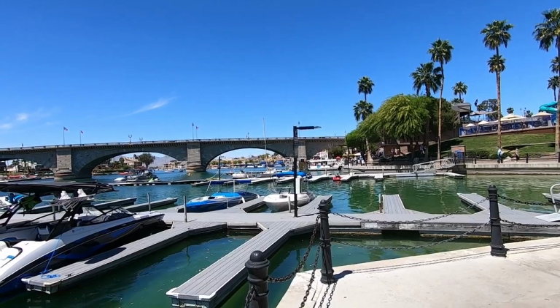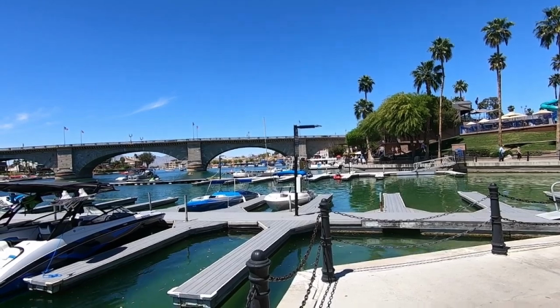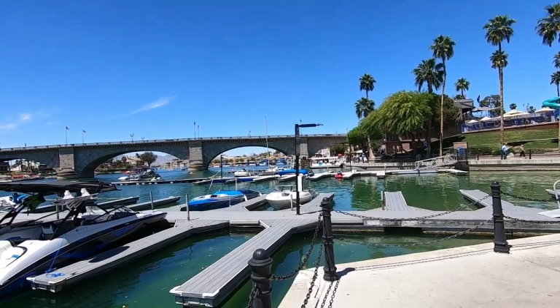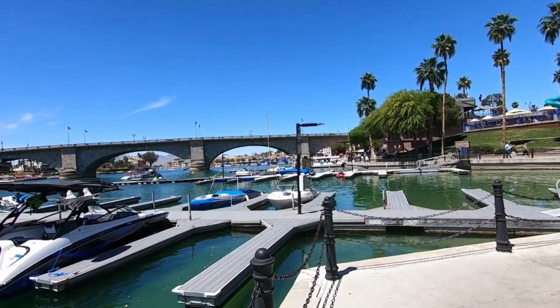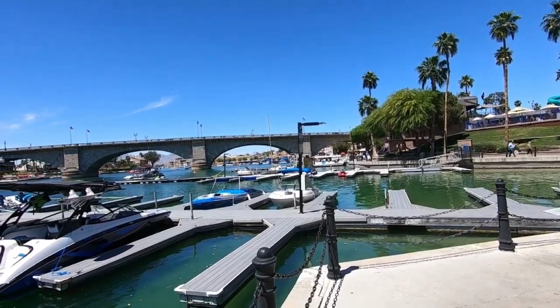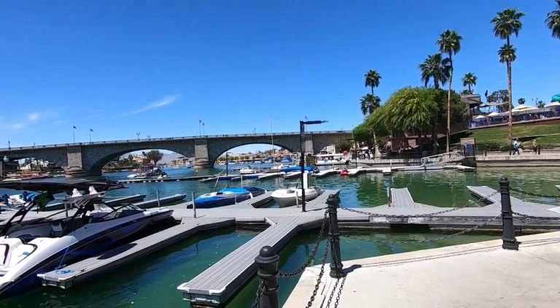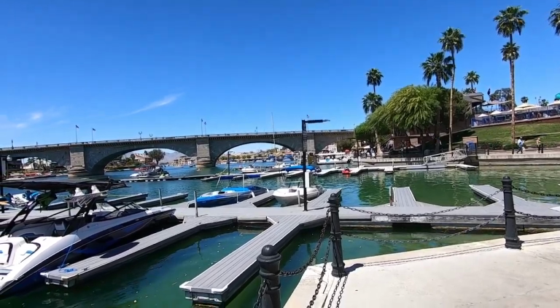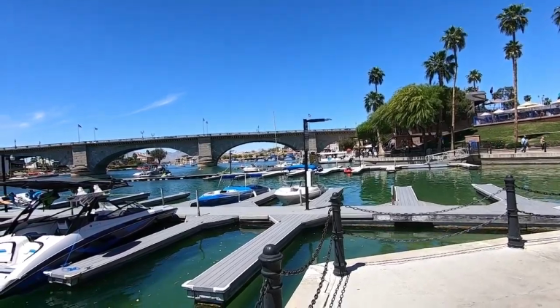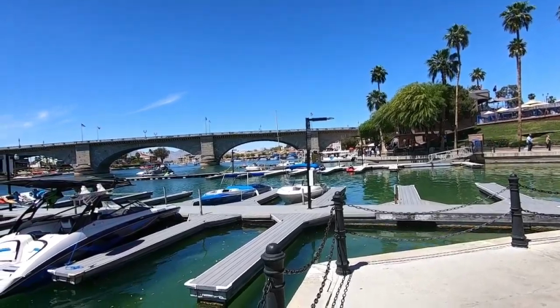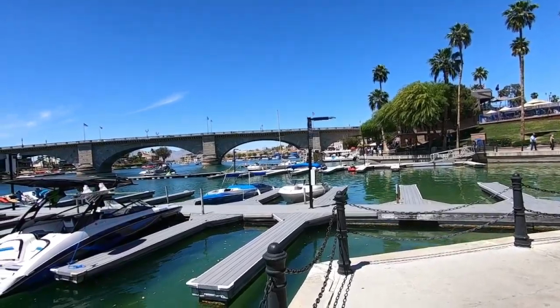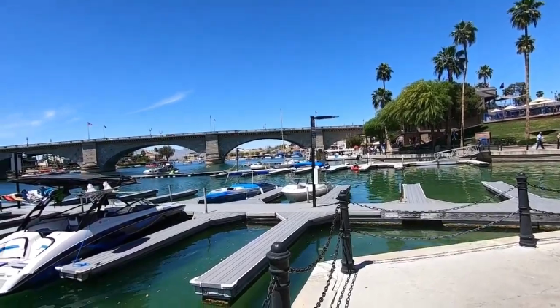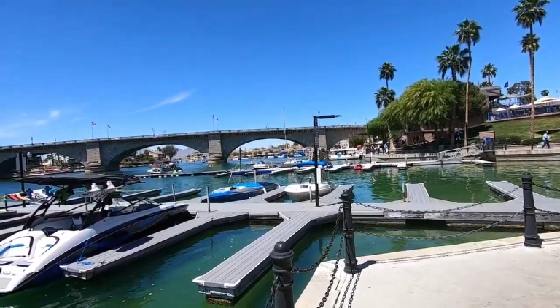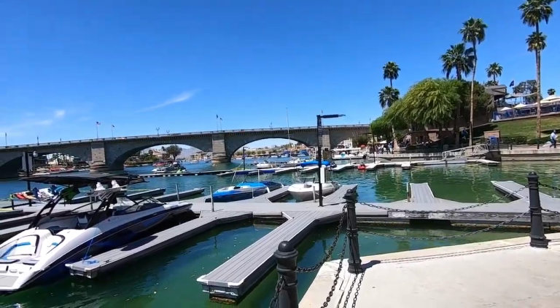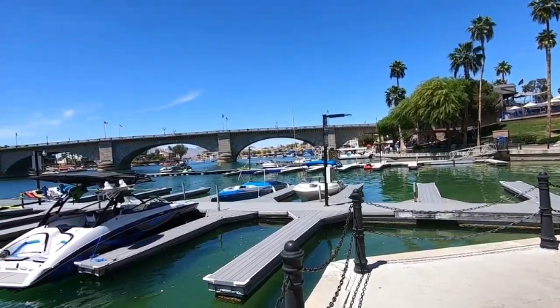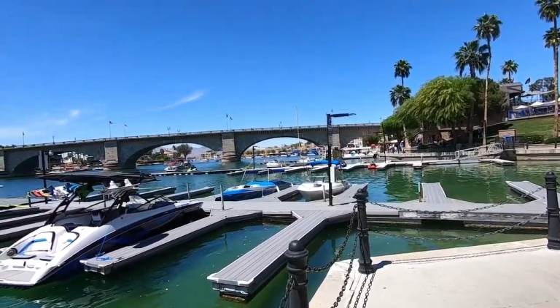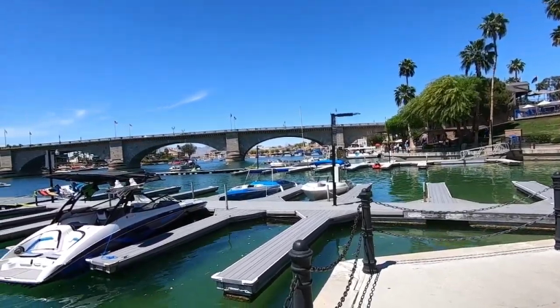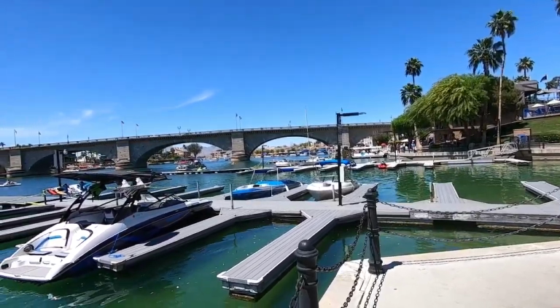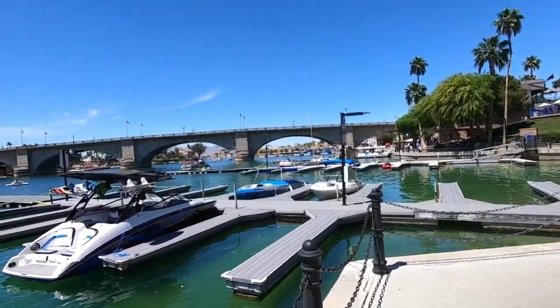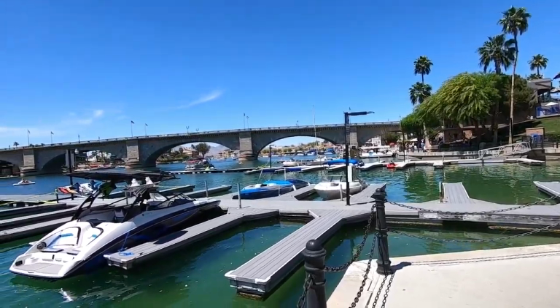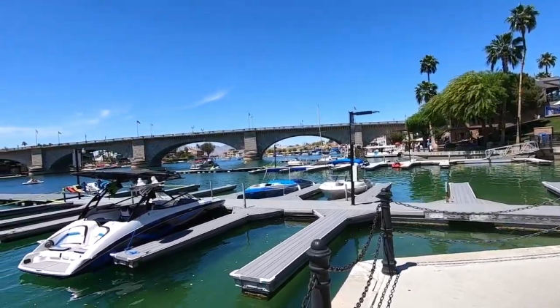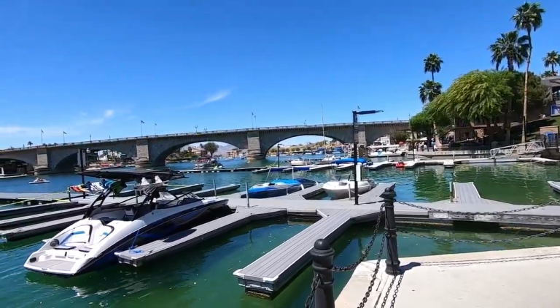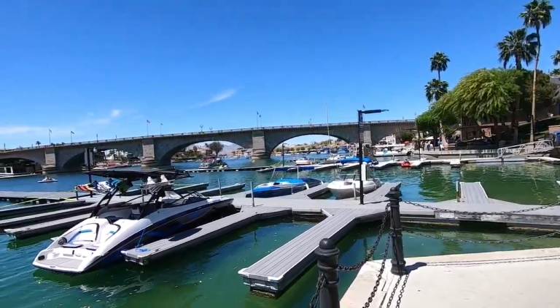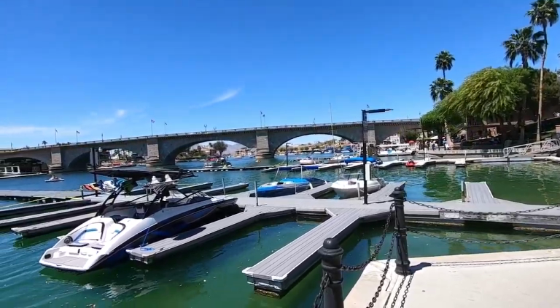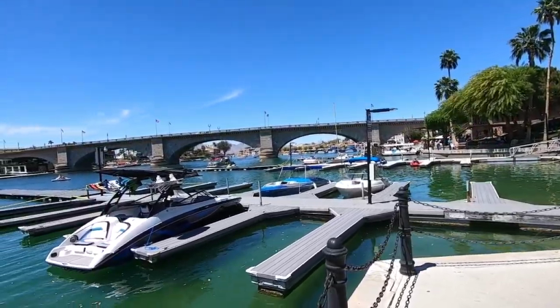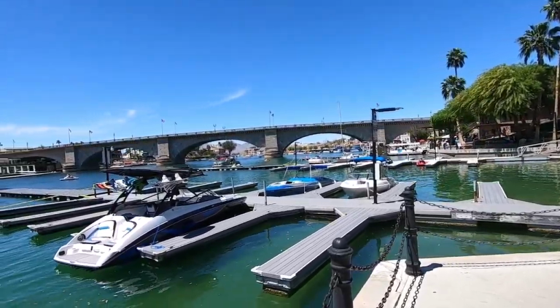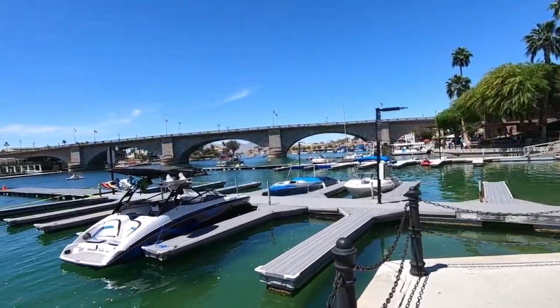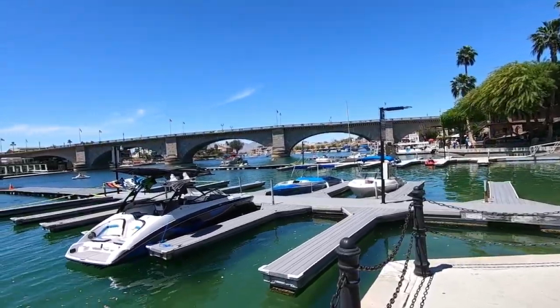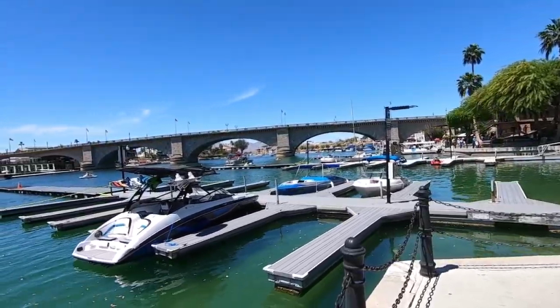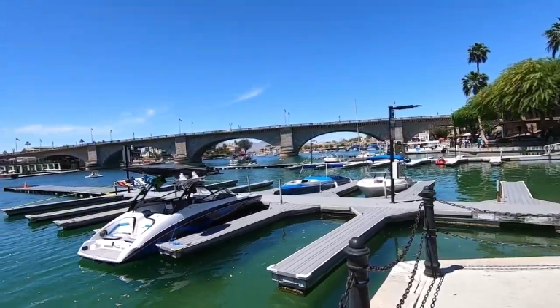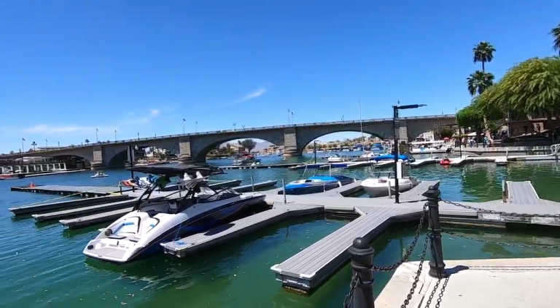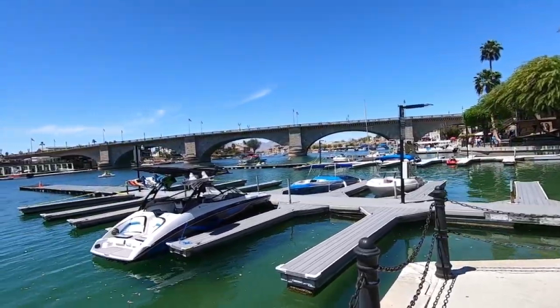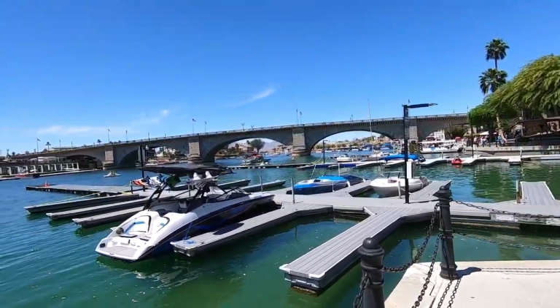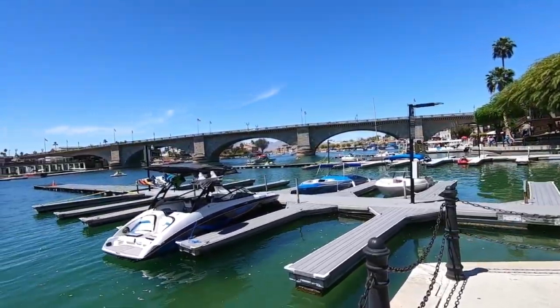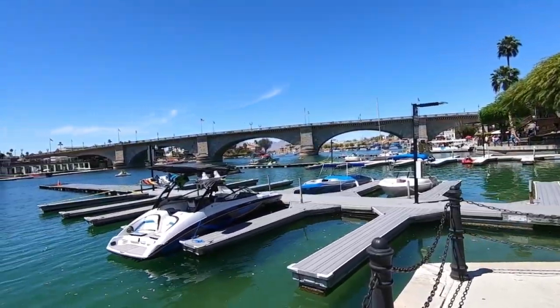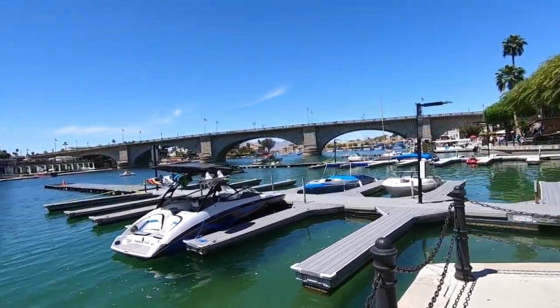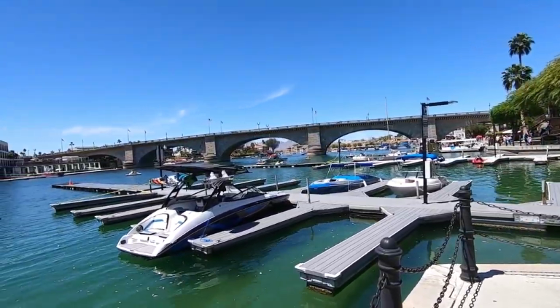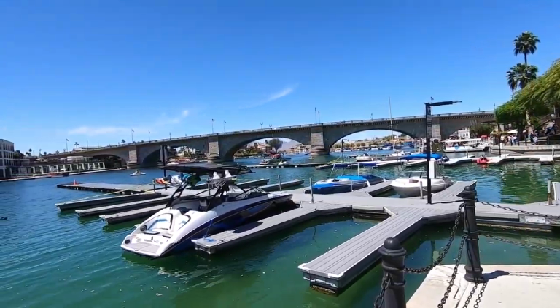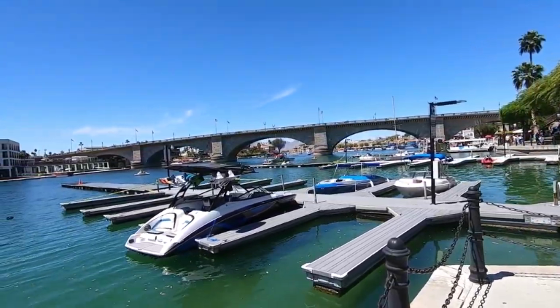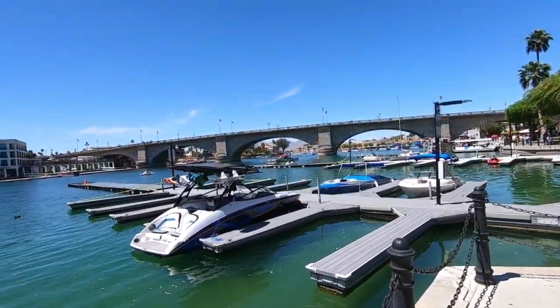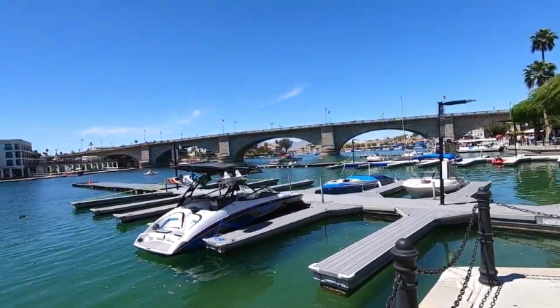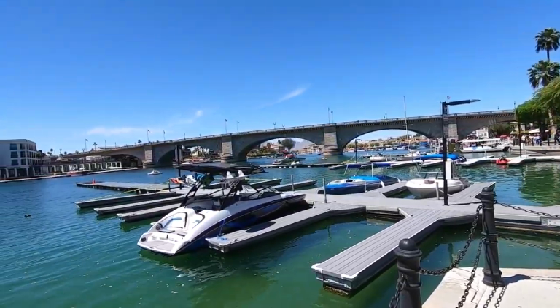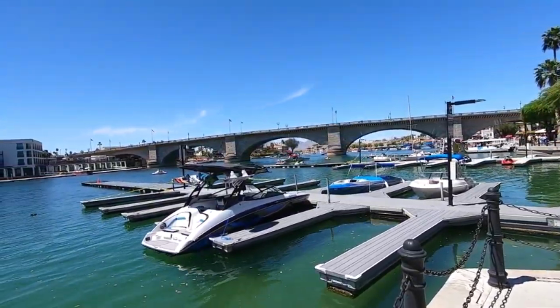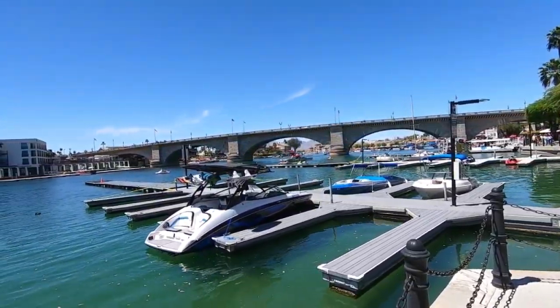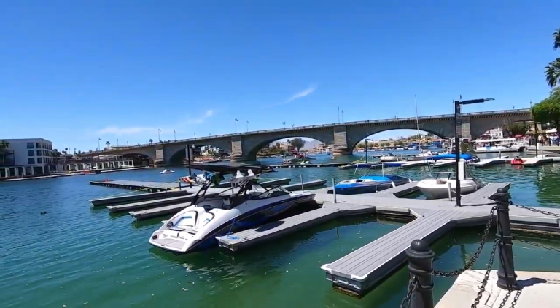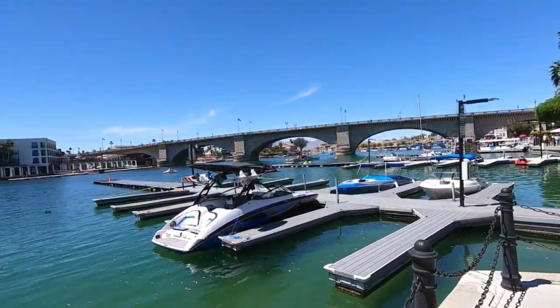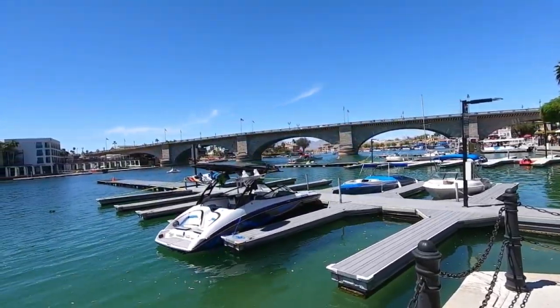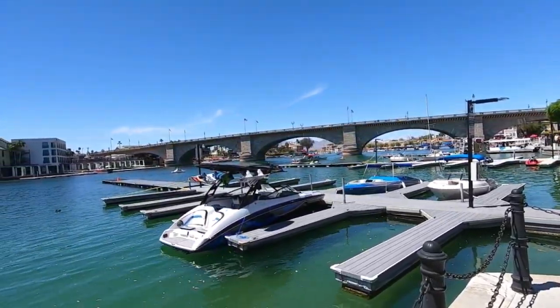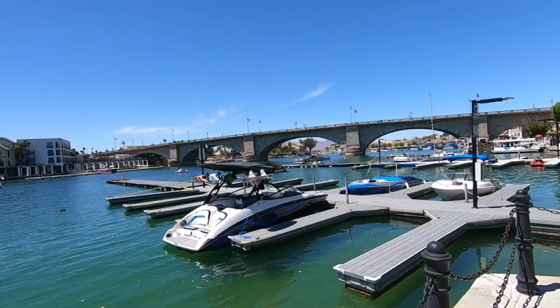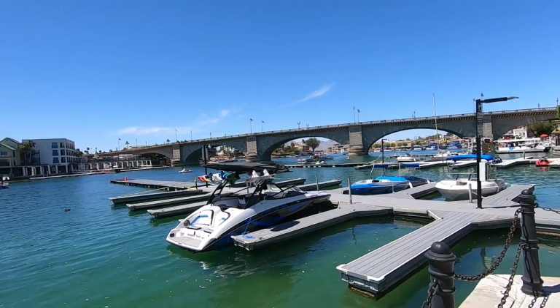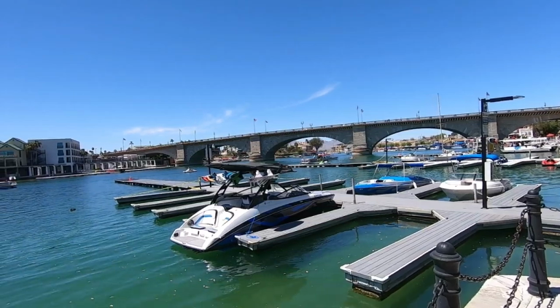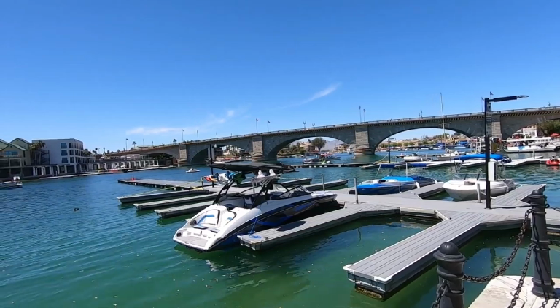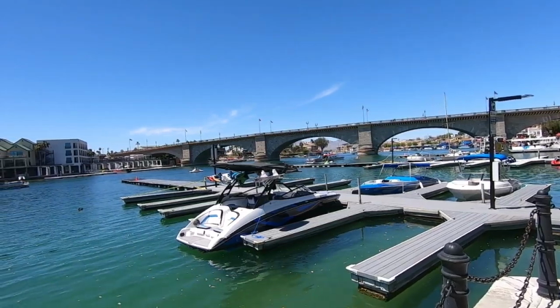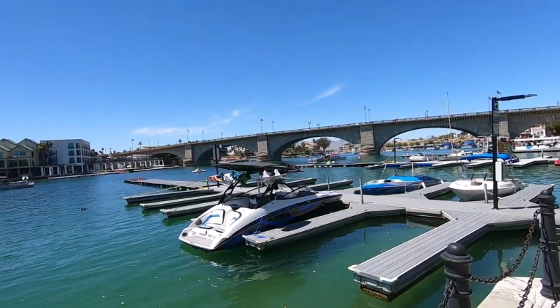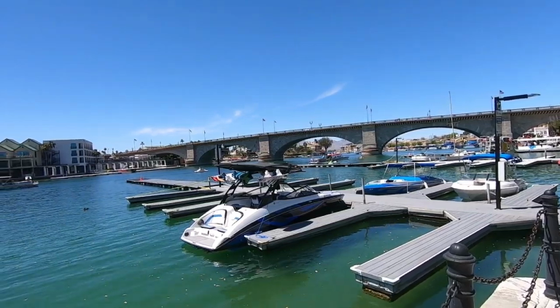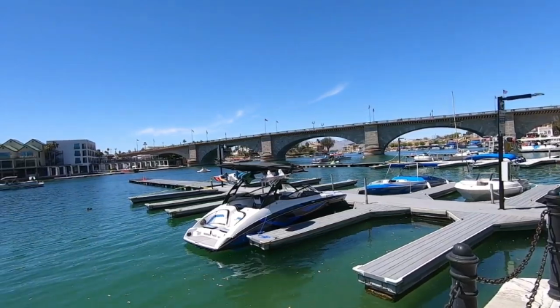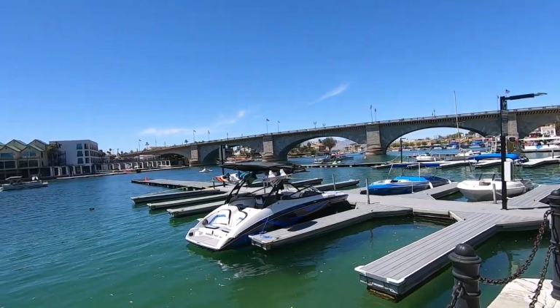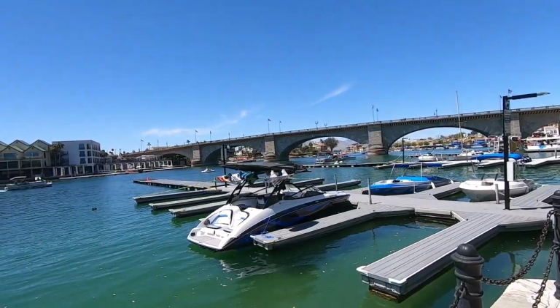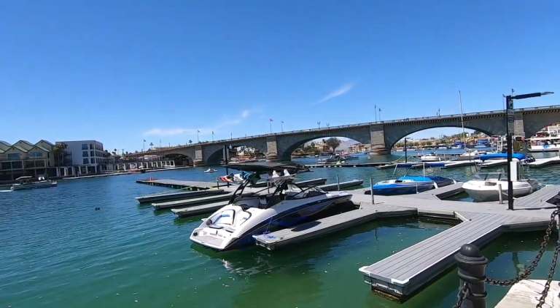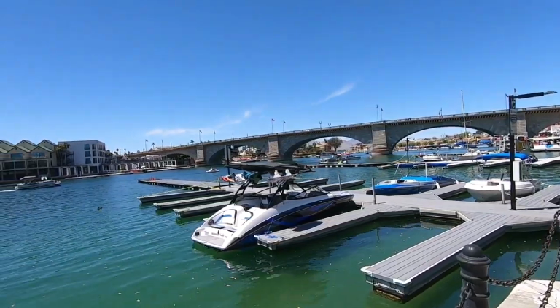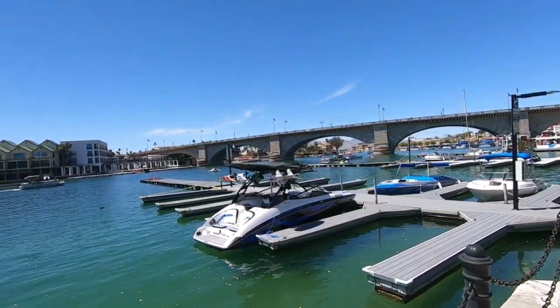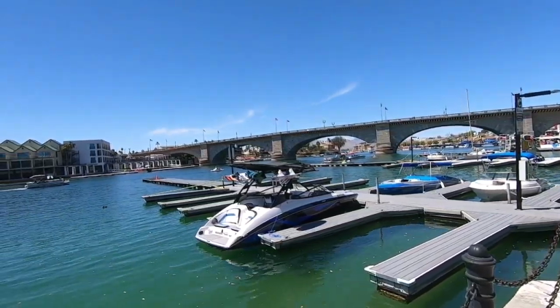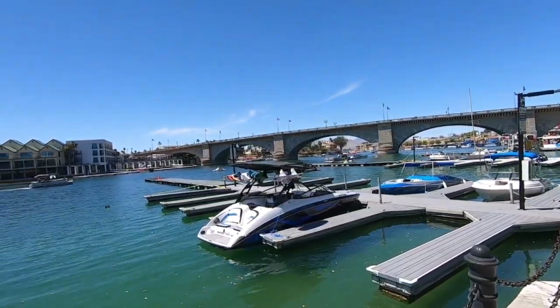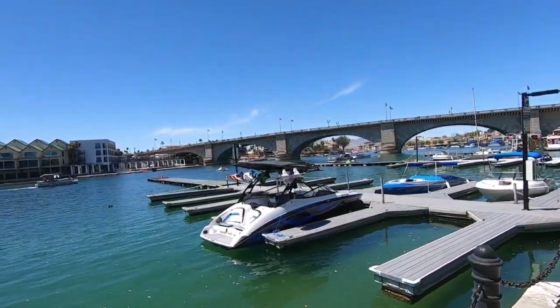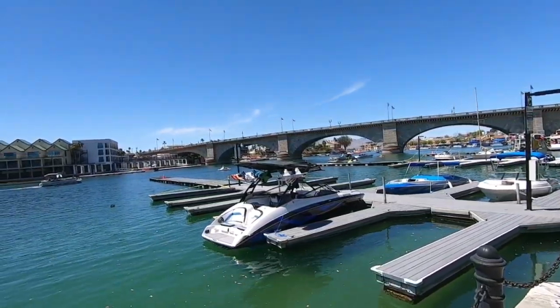Here's a shot of the harbor on the other side of the bridge from where we parked and the restaurant was. This is mainly where all the shops are.